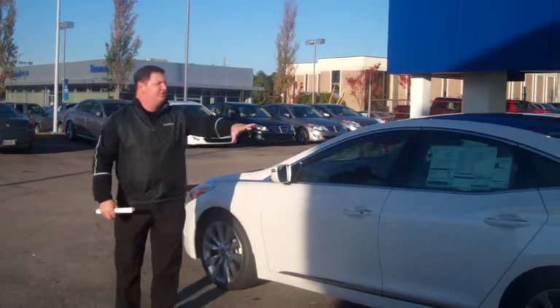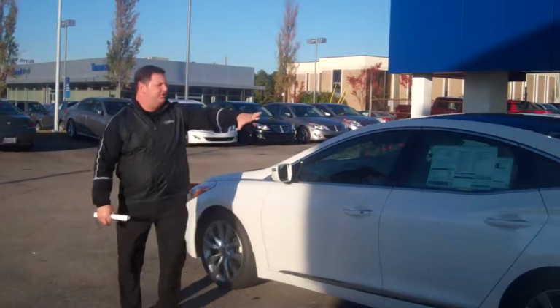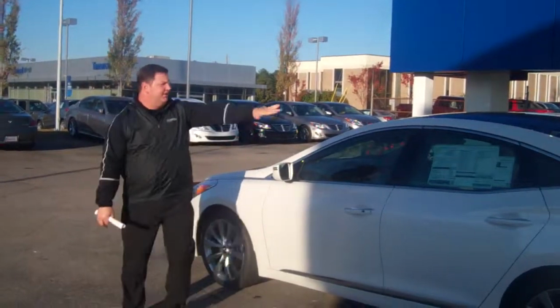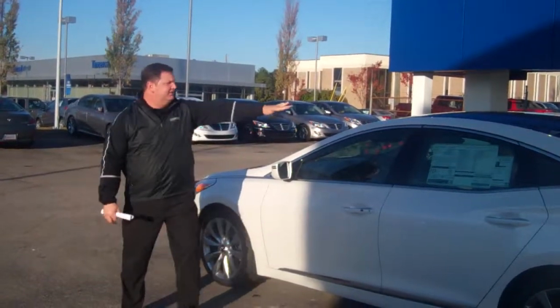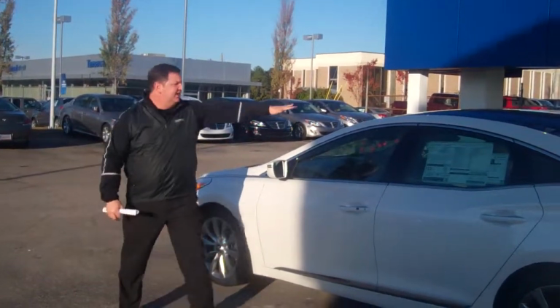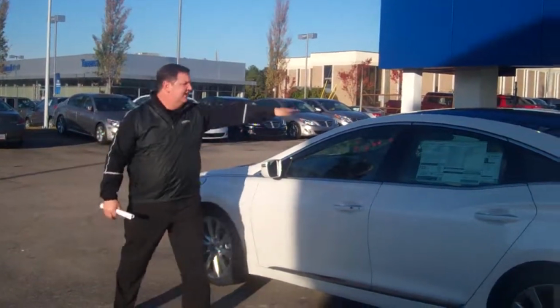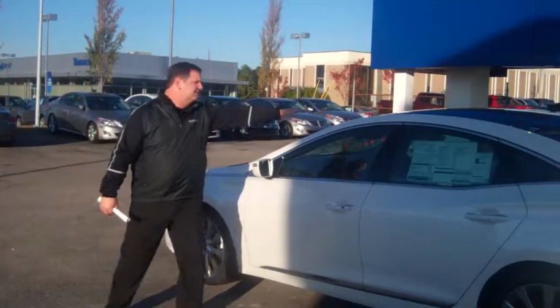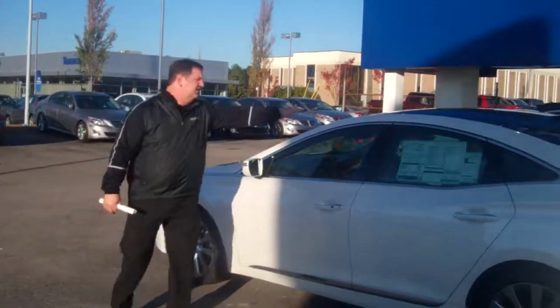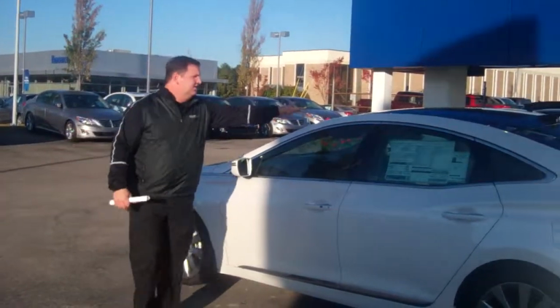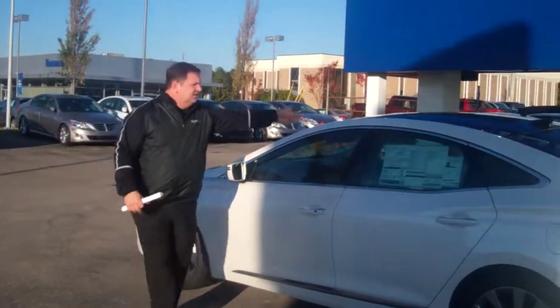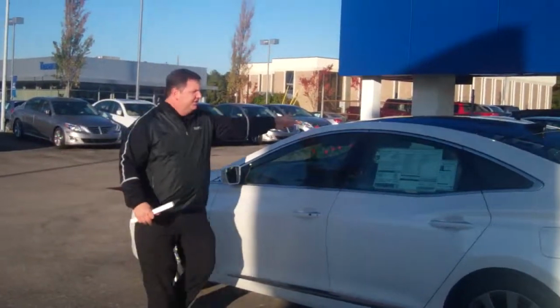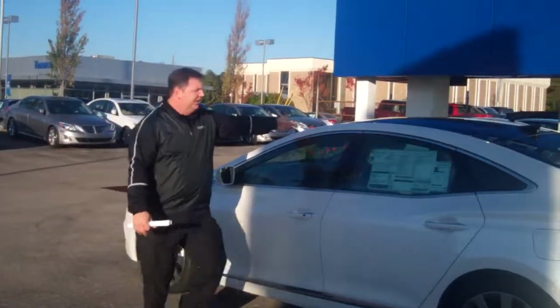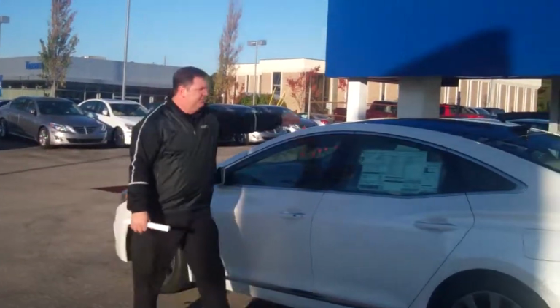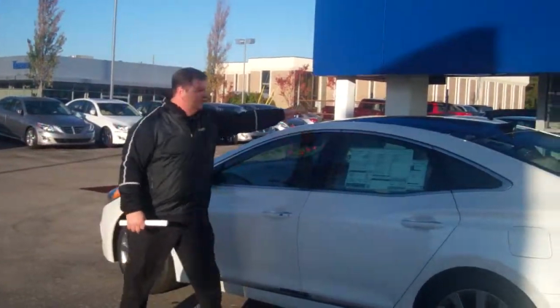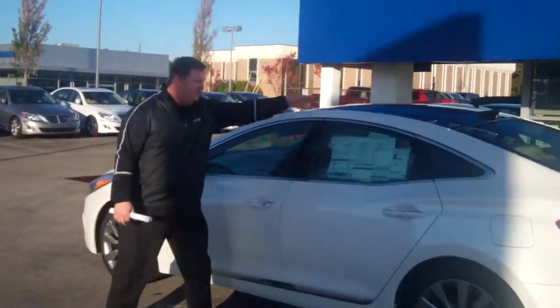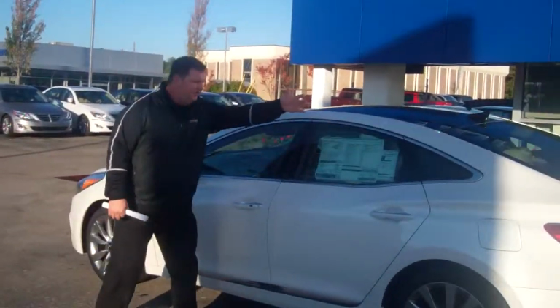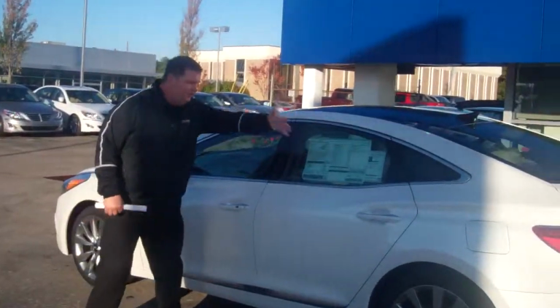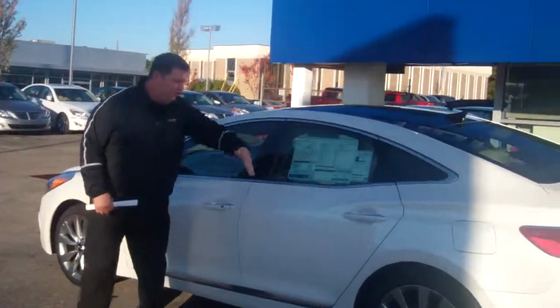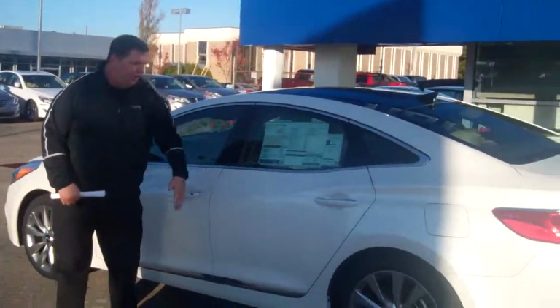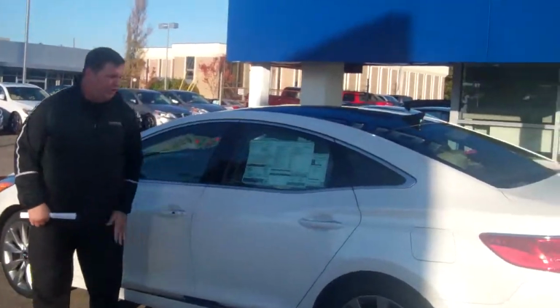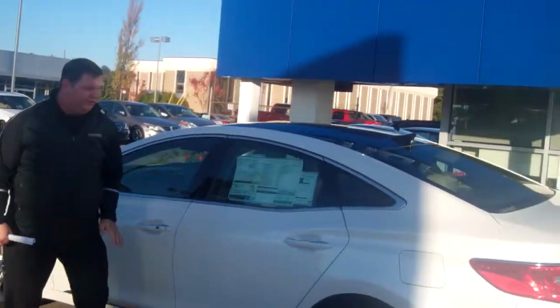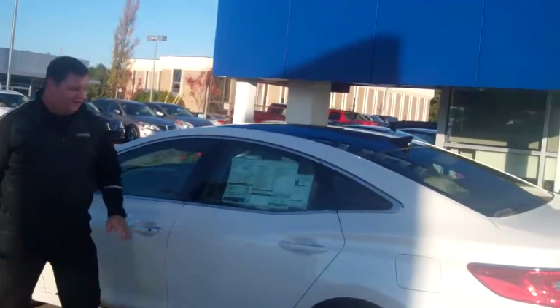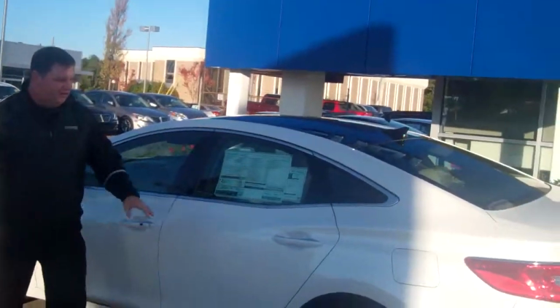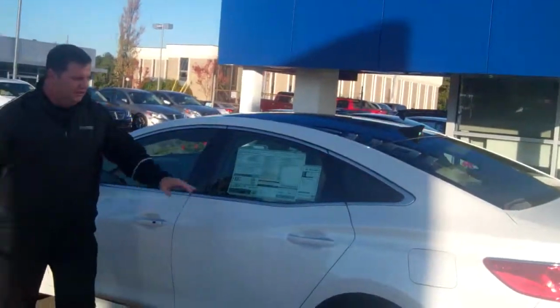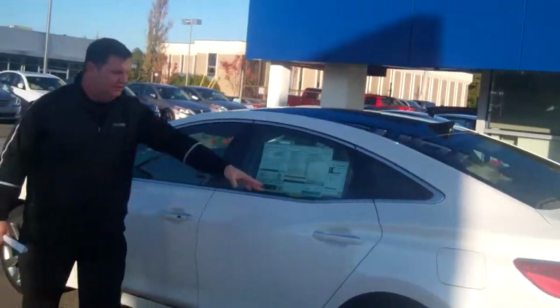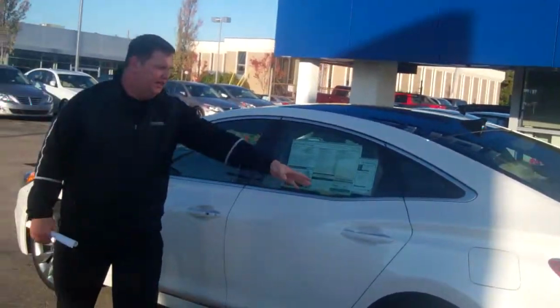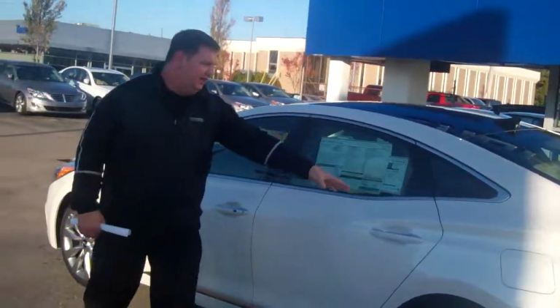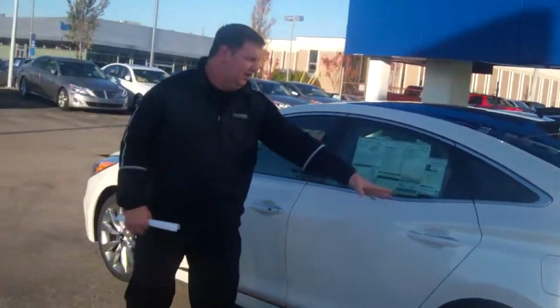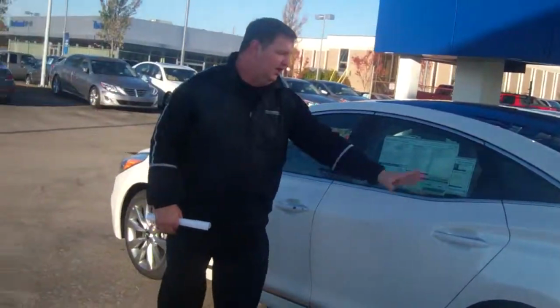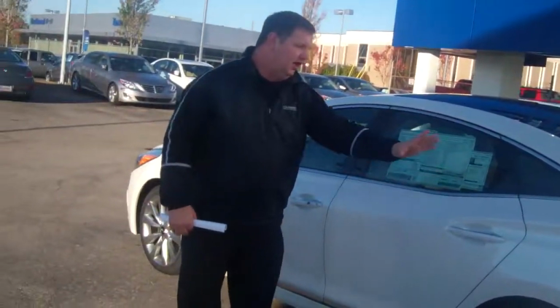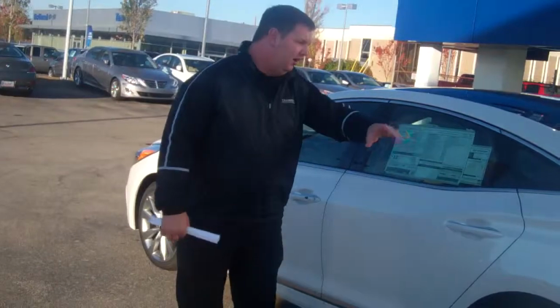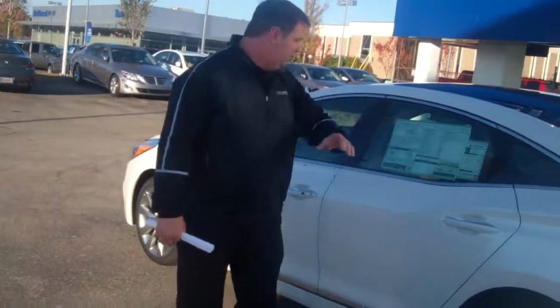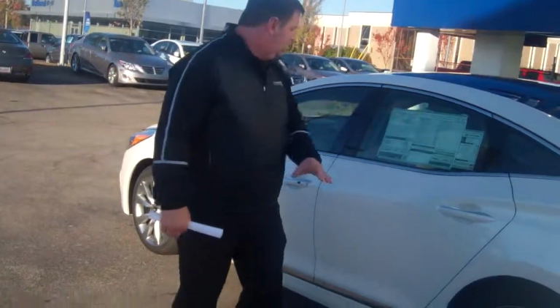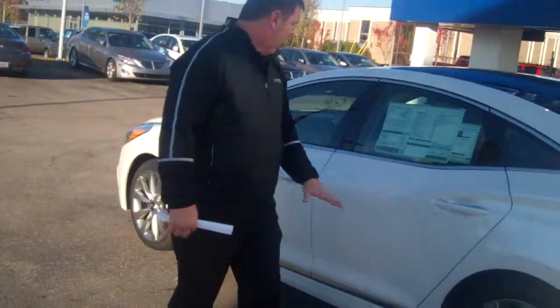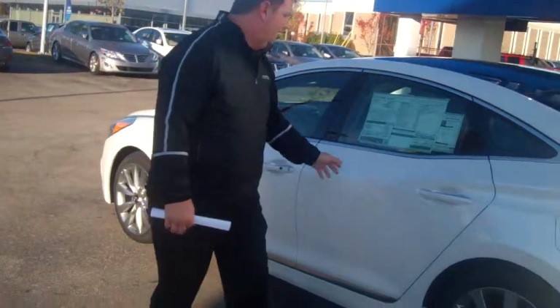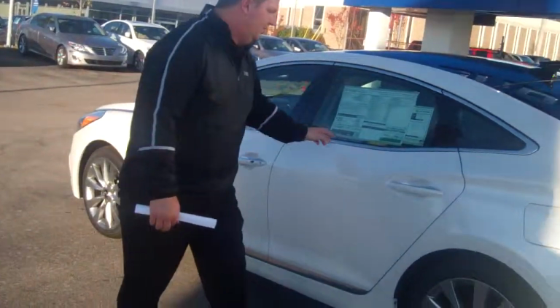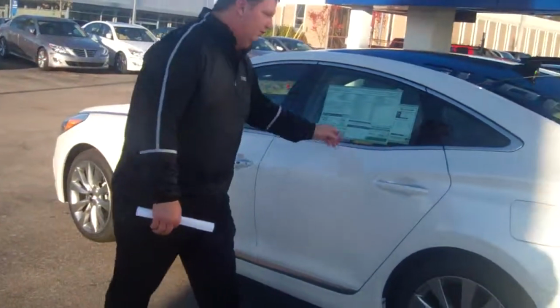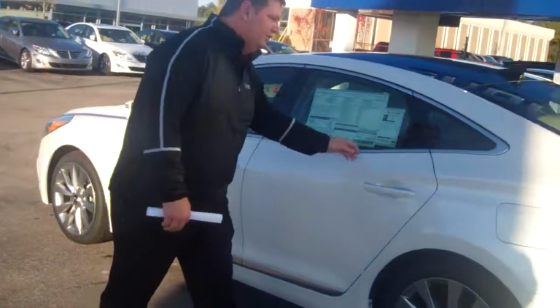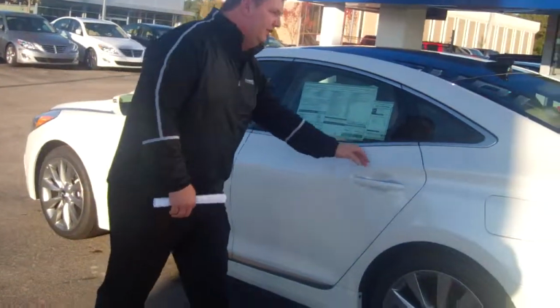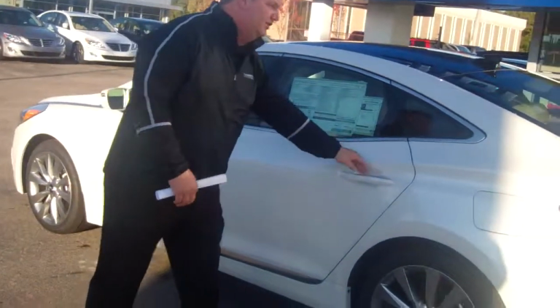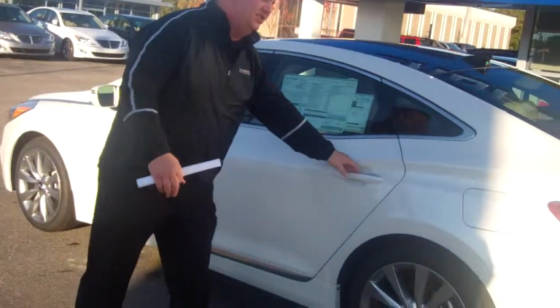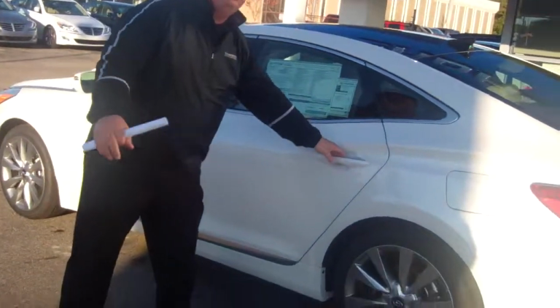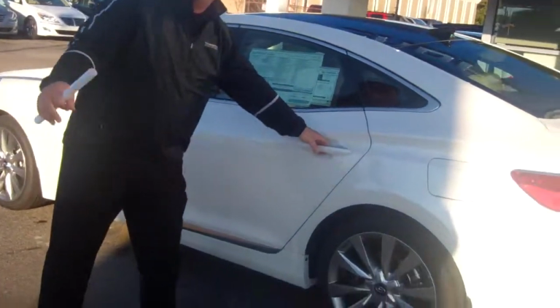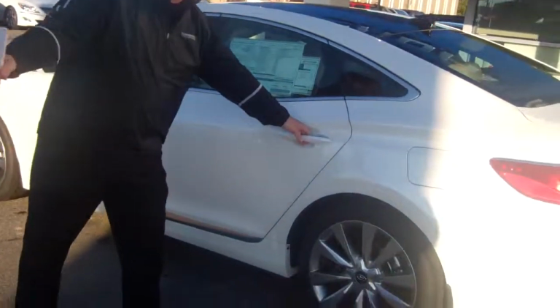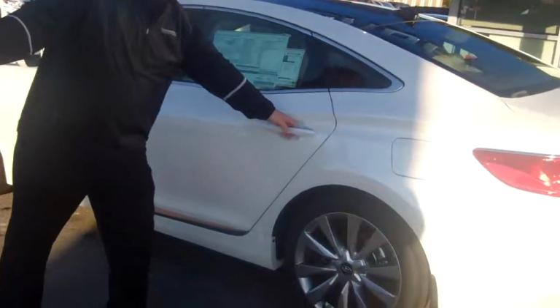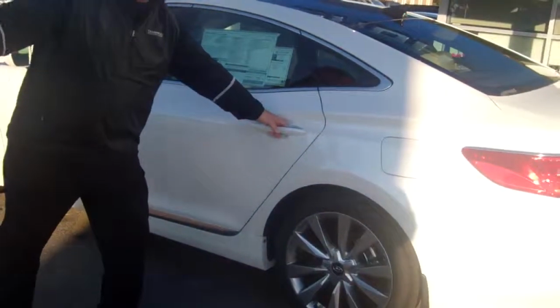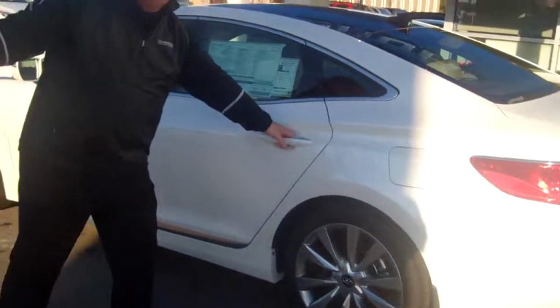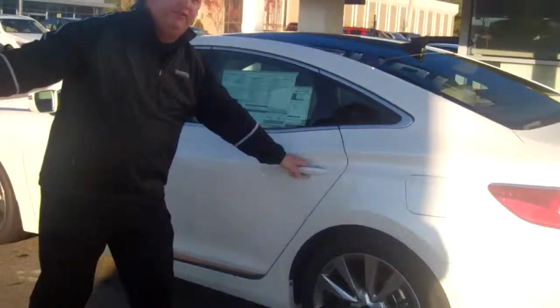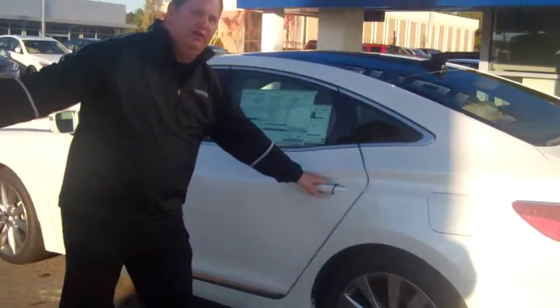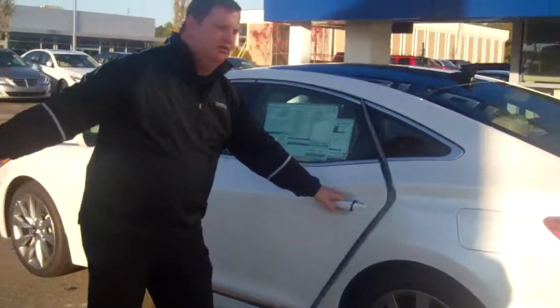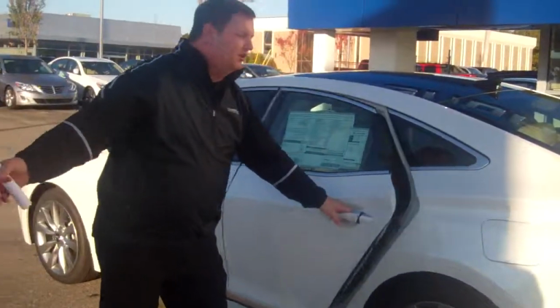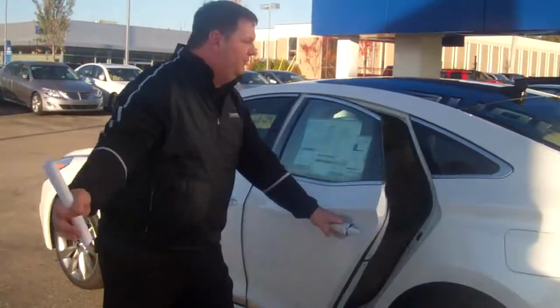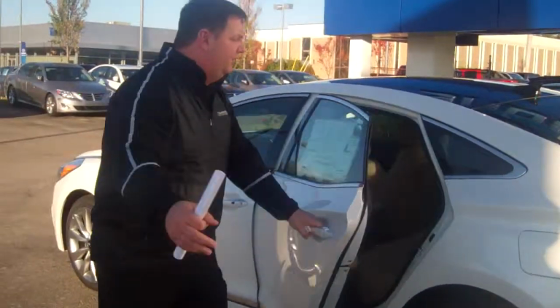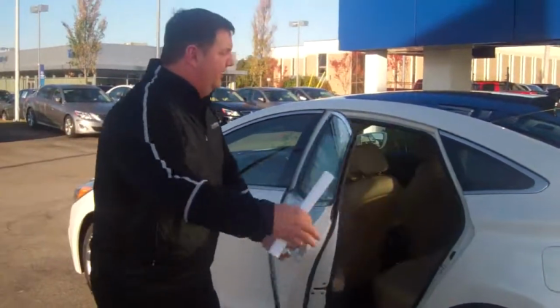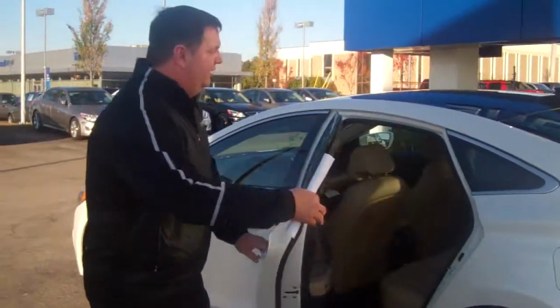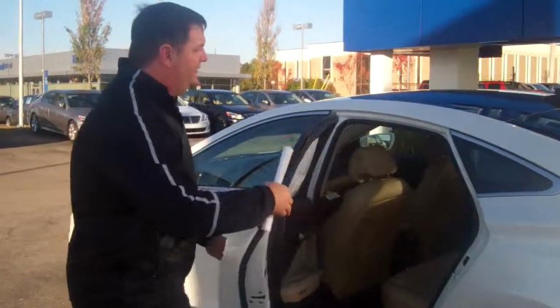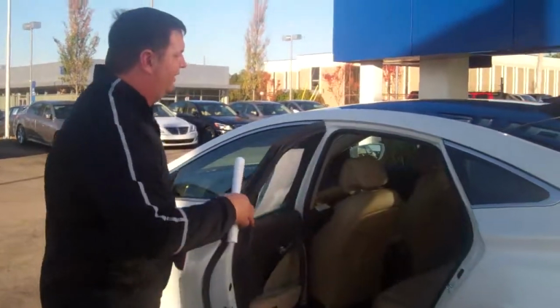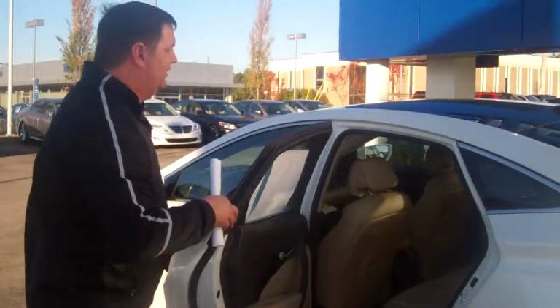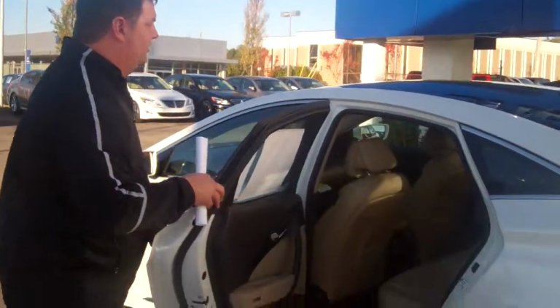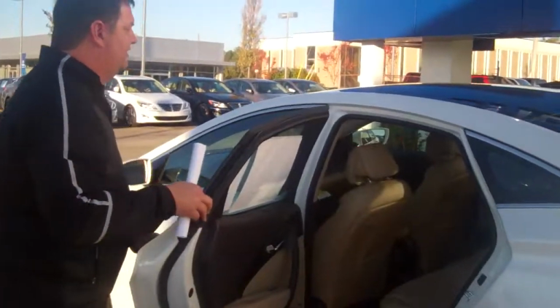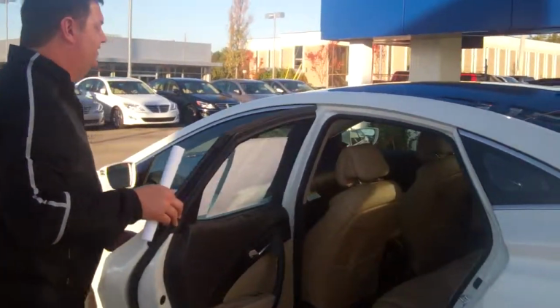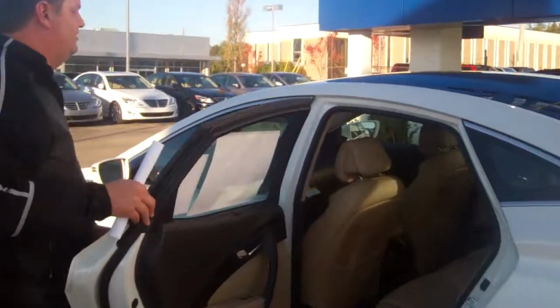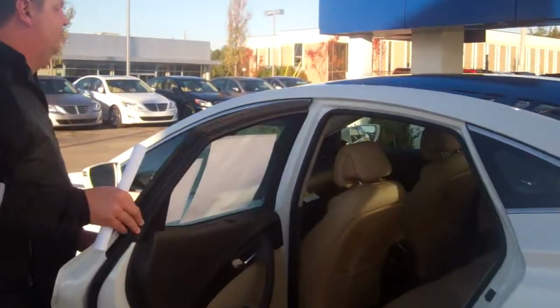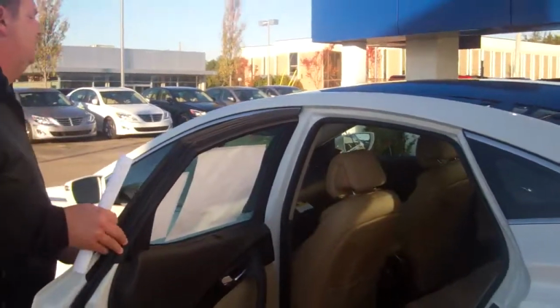As you can see, it's got the double sunroof and all your alloy wheels. It's a beautiful vehicle. Come on in and take a look at the interior.